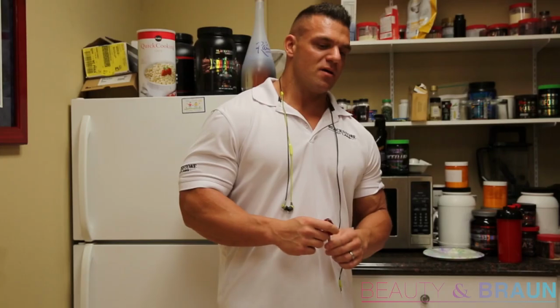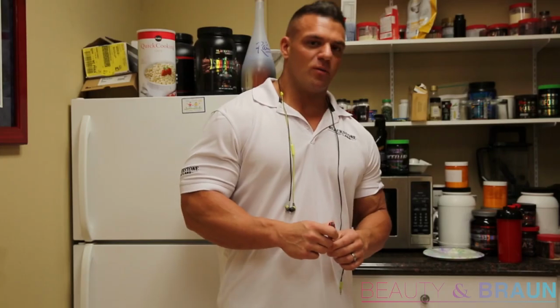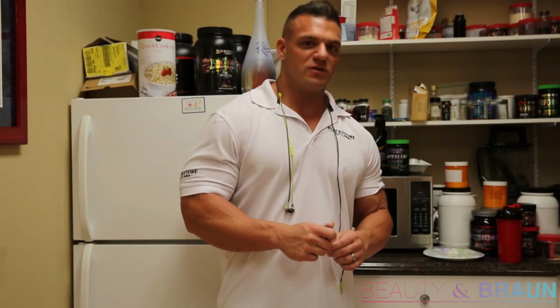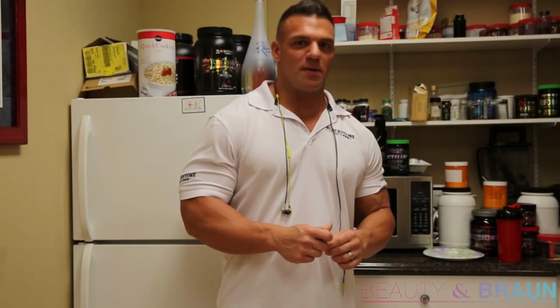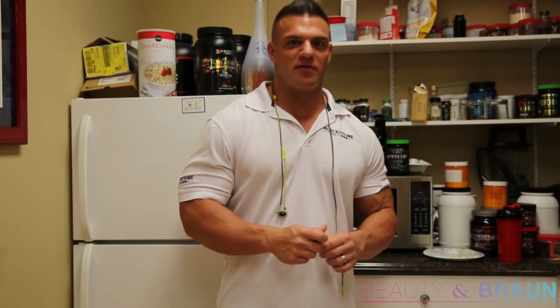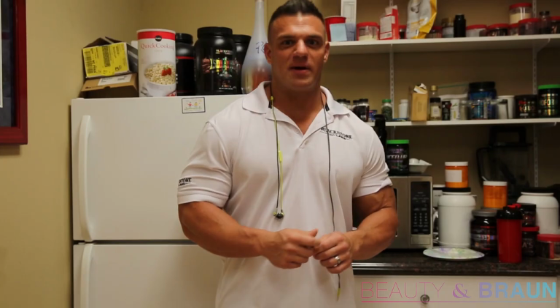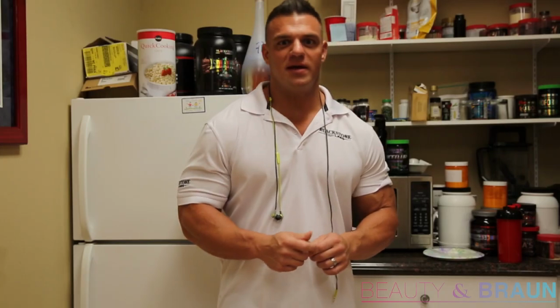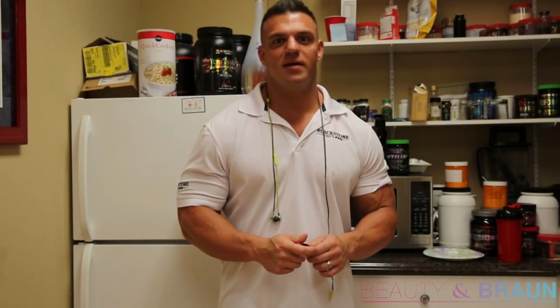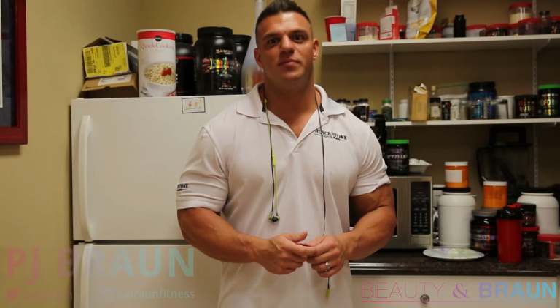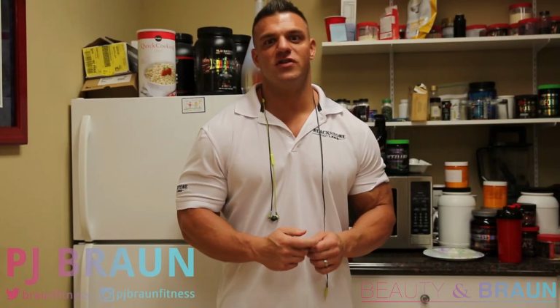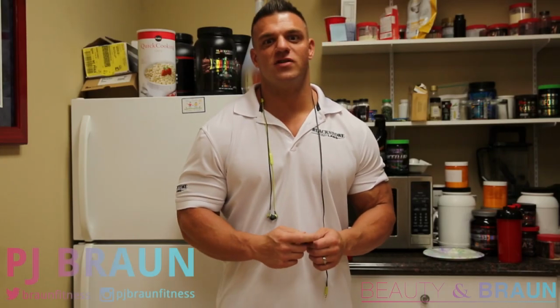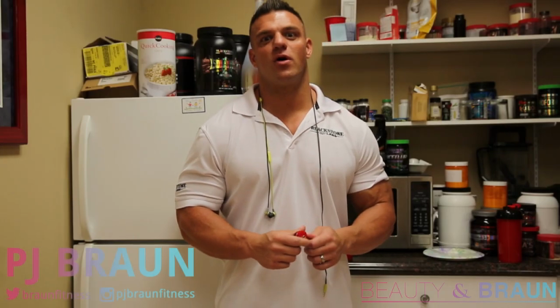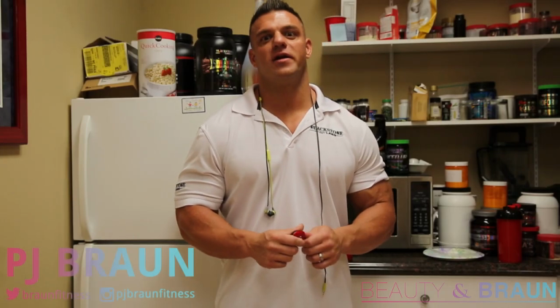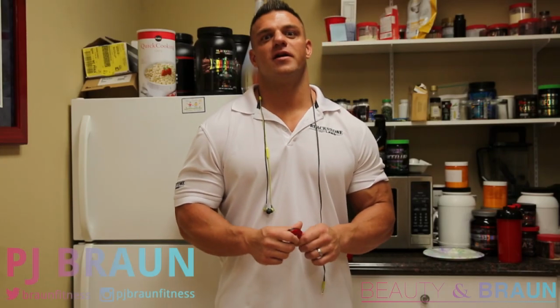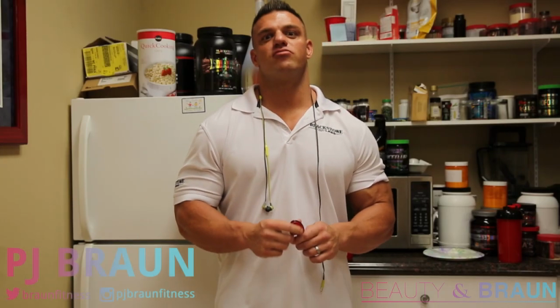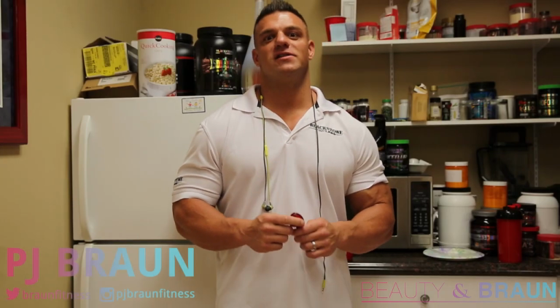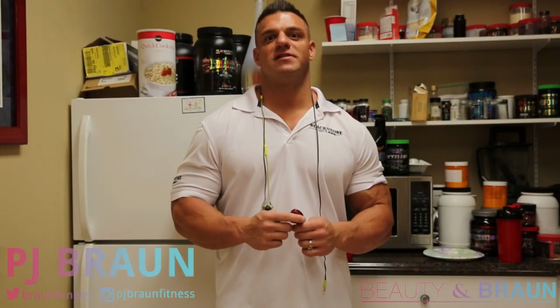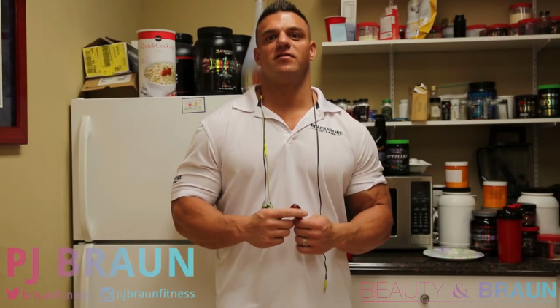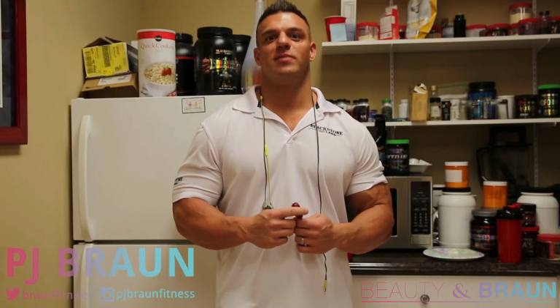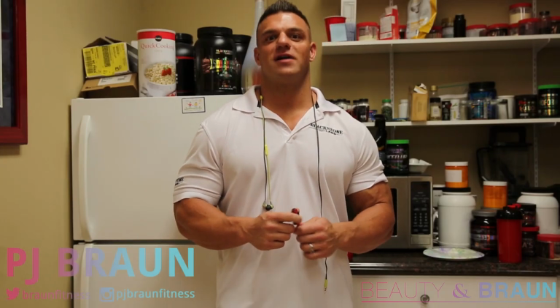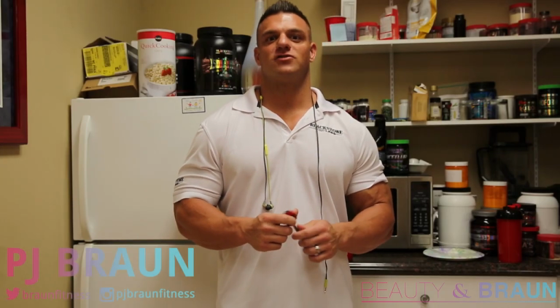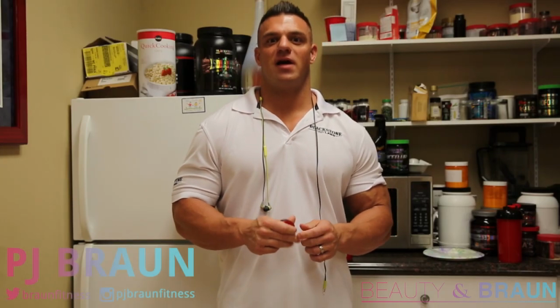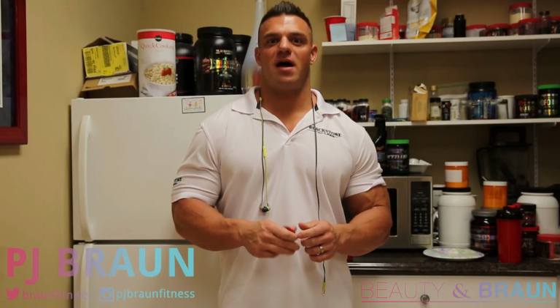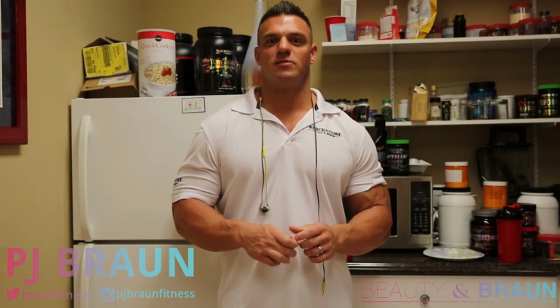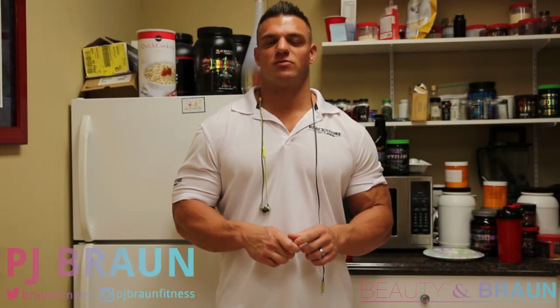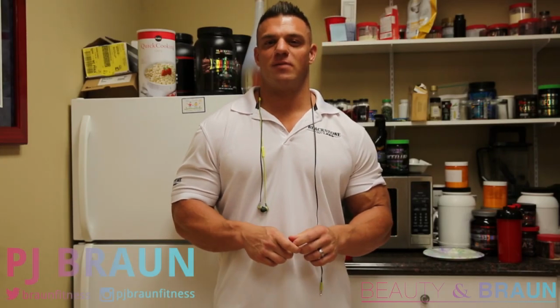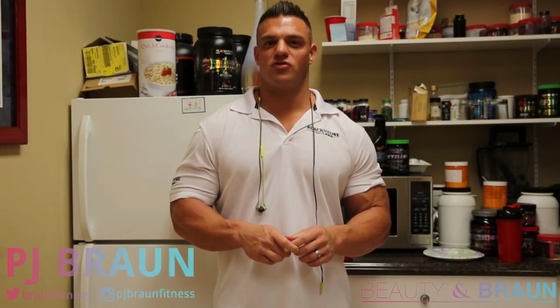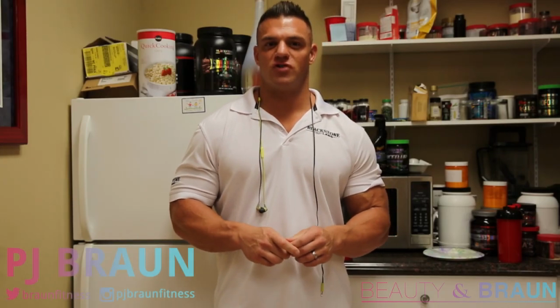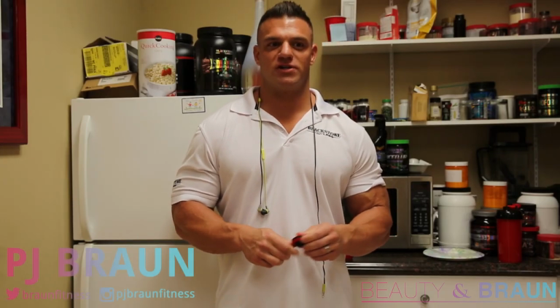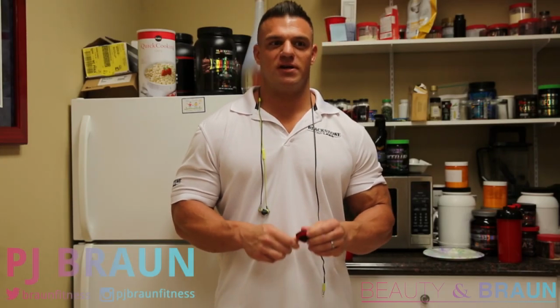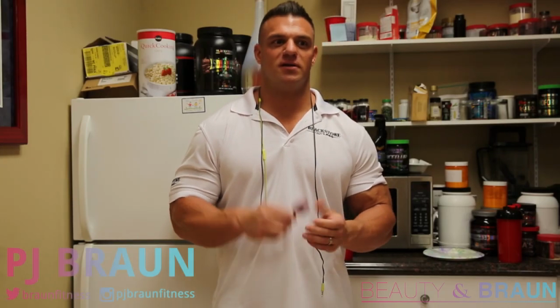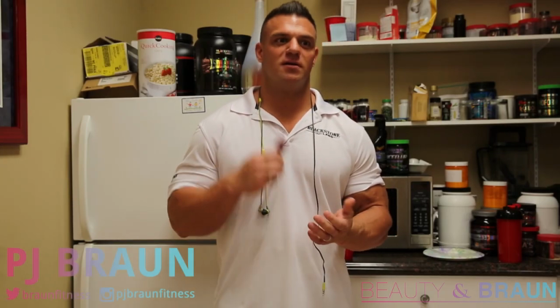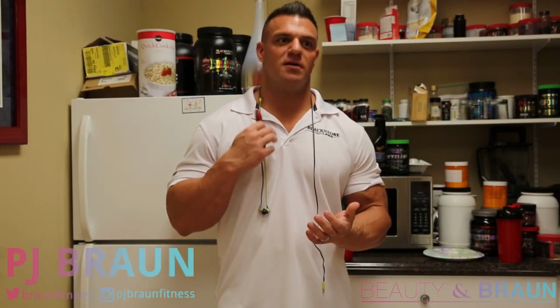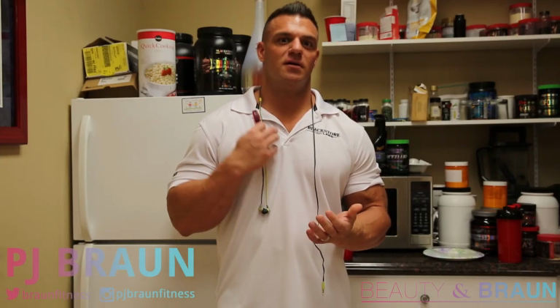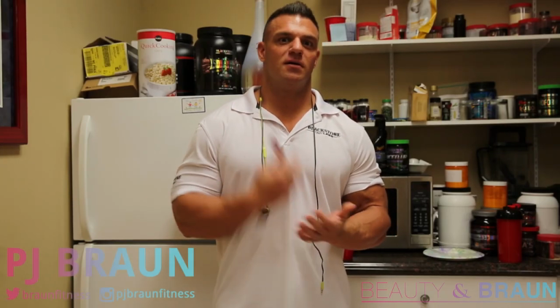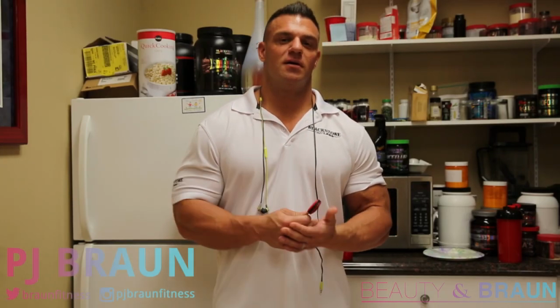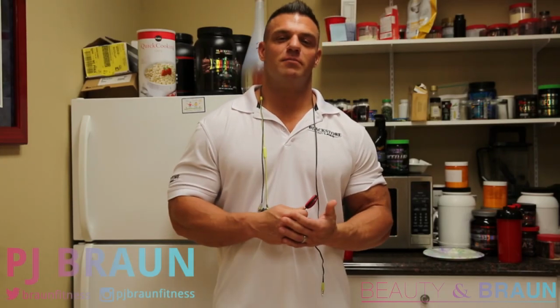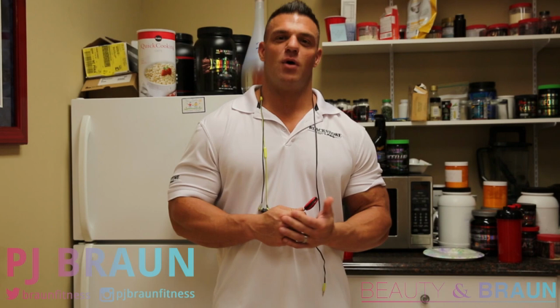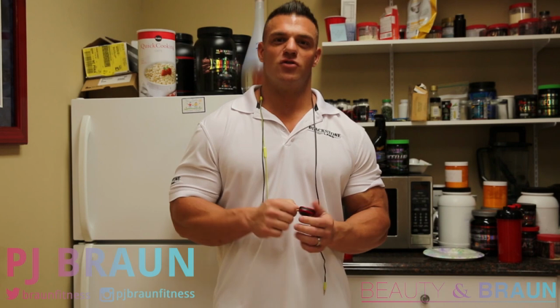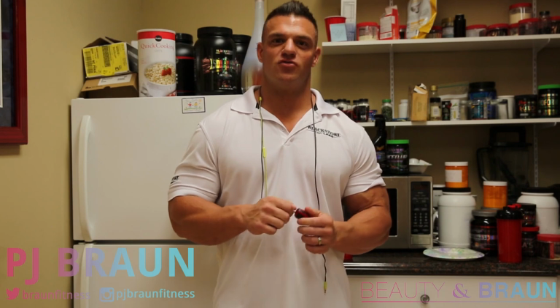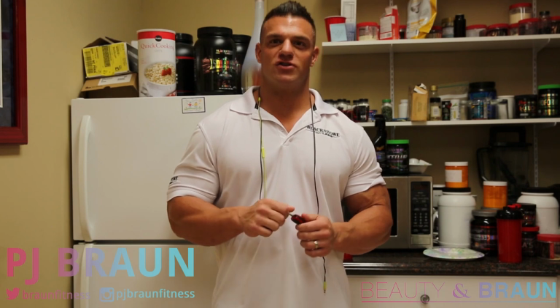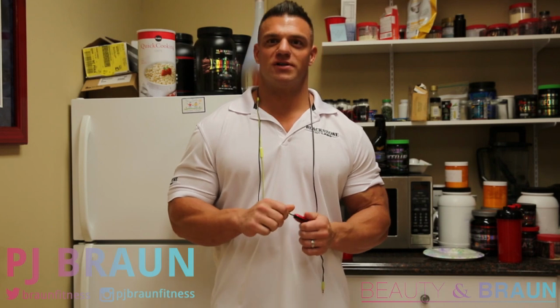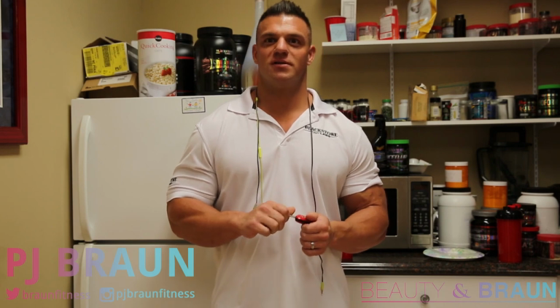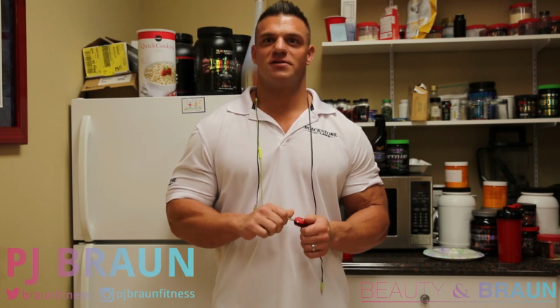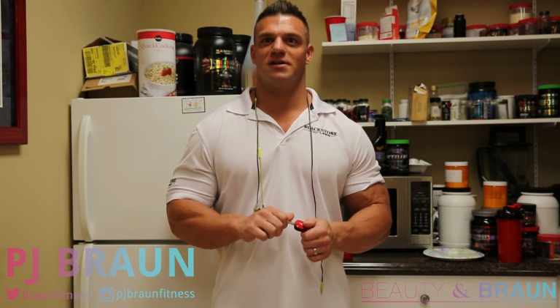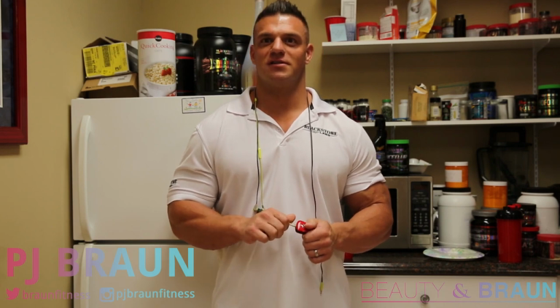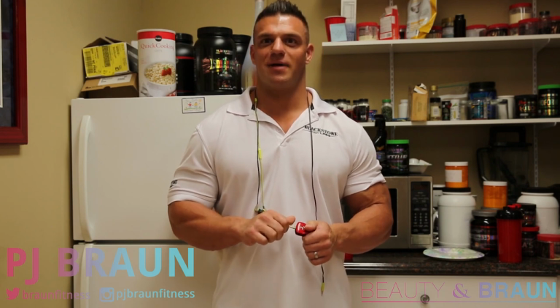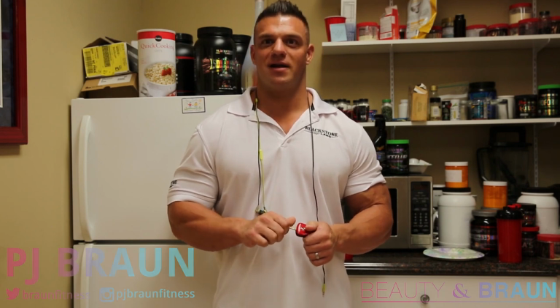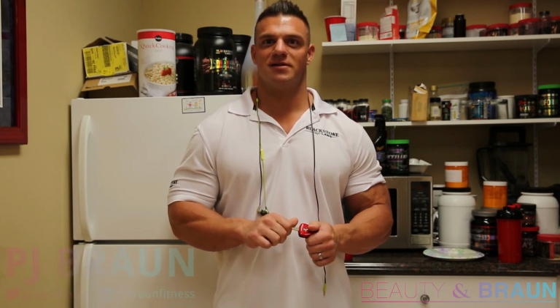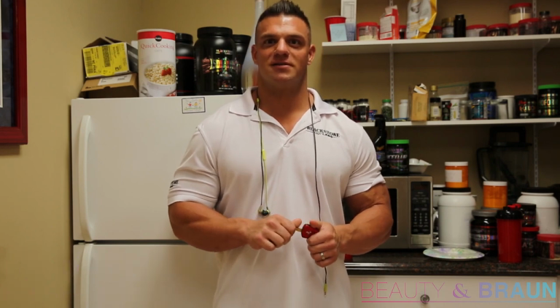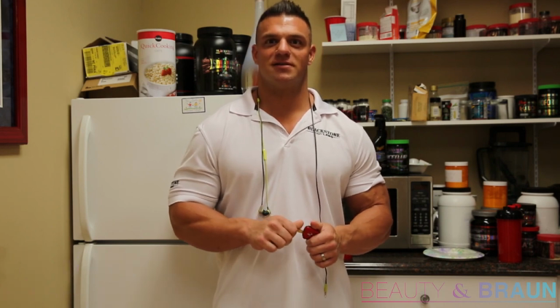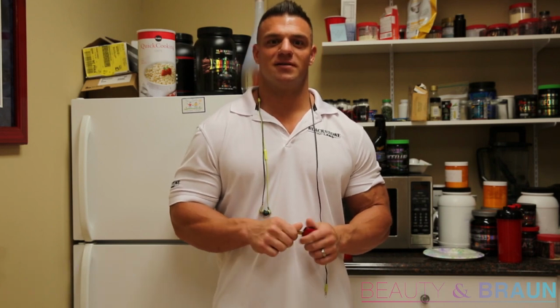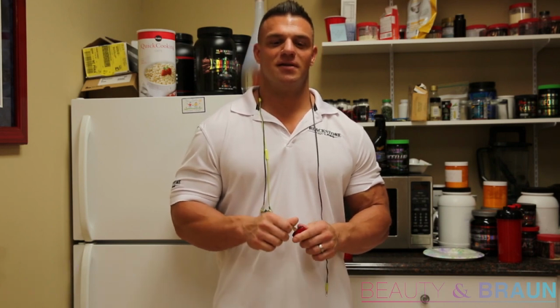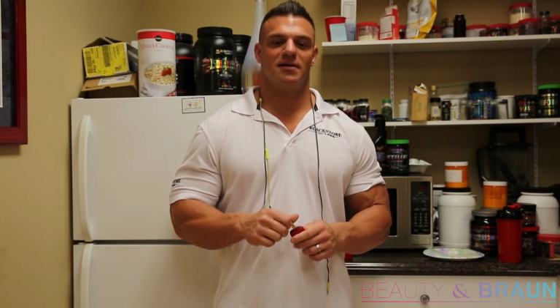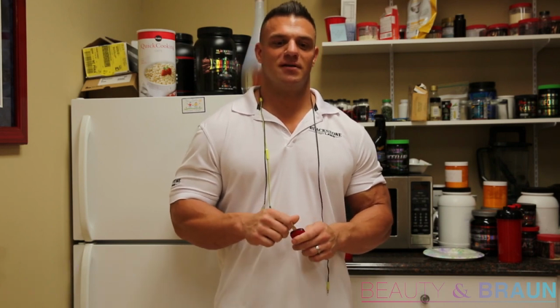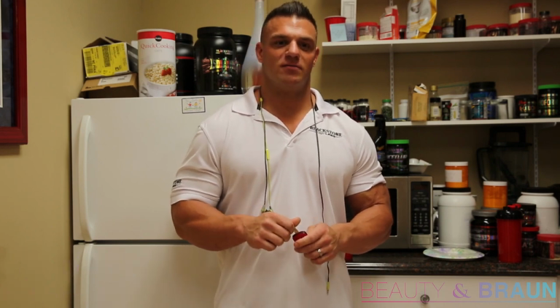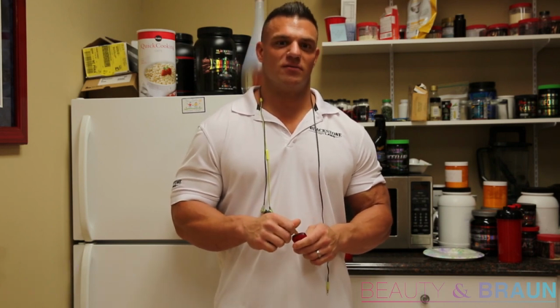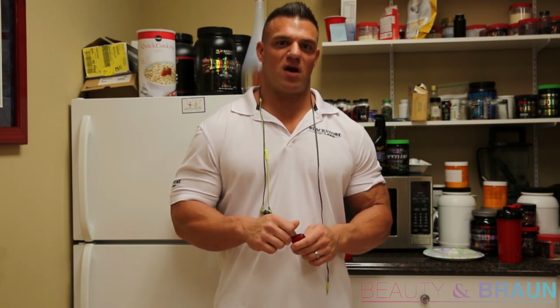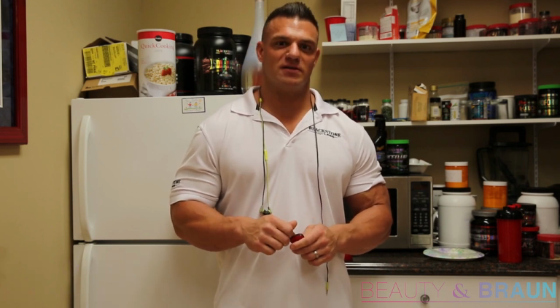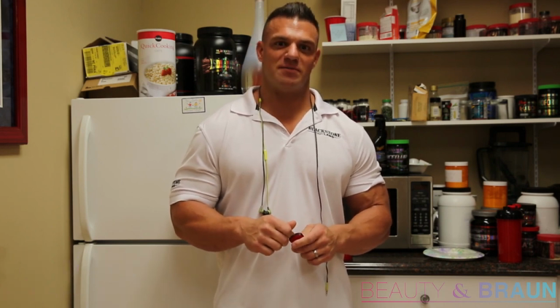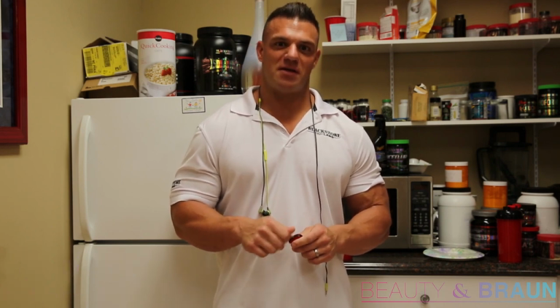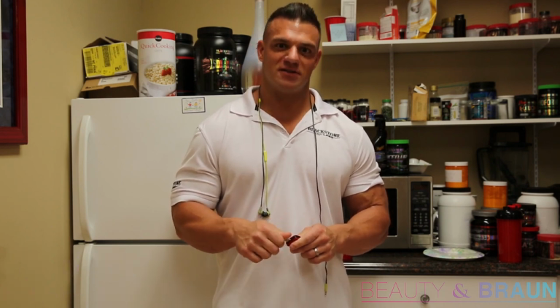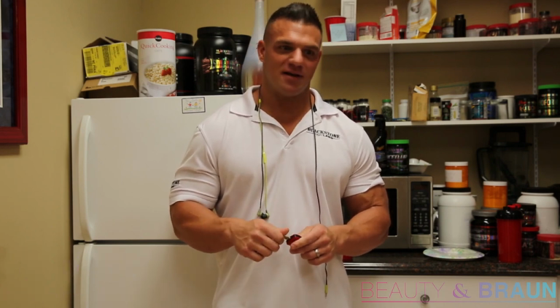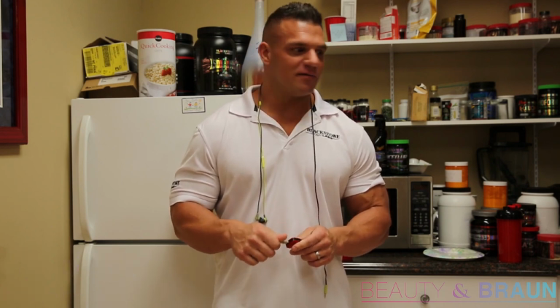What's up everybody? P.J. Braun here, president of Blackstone Labs, Prime Nutrition, Oak Nutrition, Celestovates, and probably some other stuff.